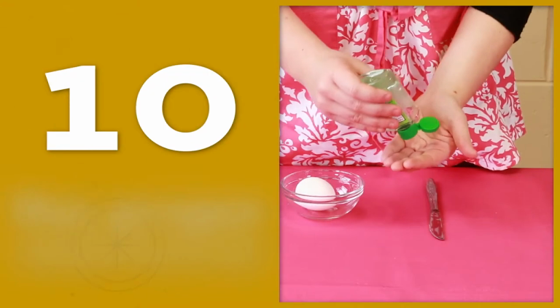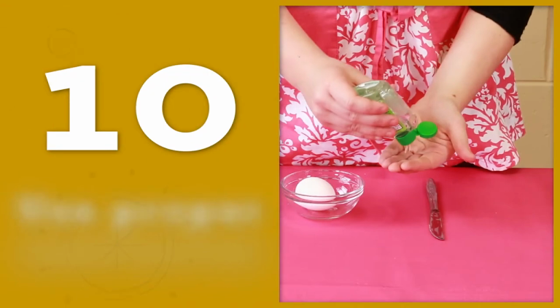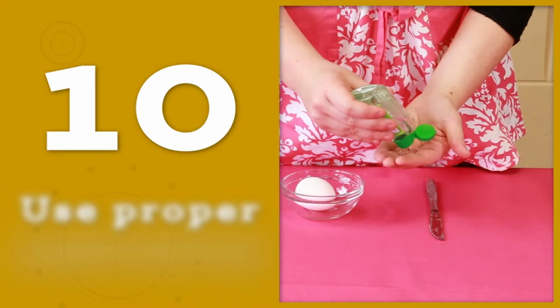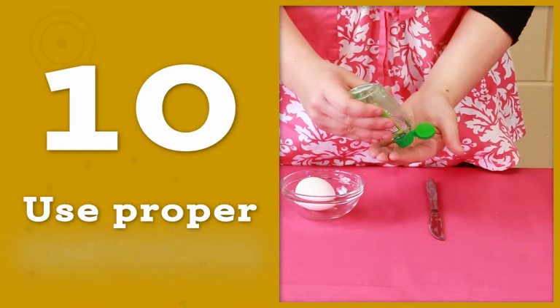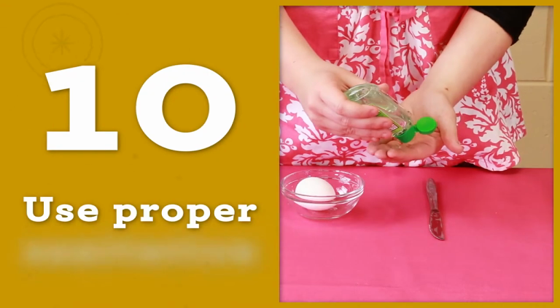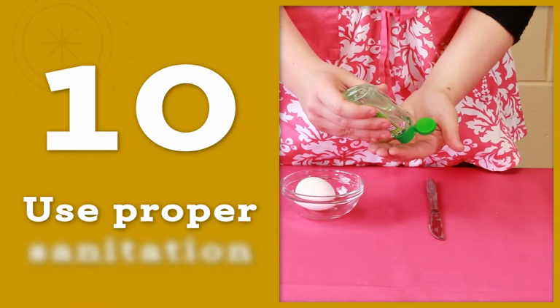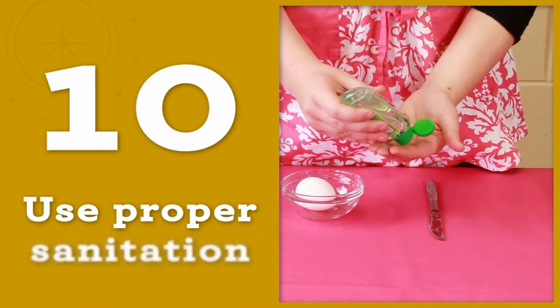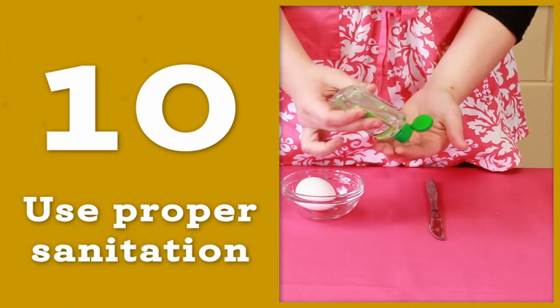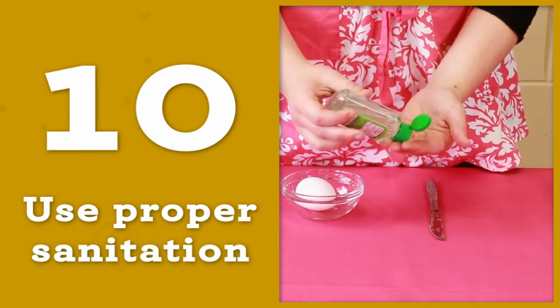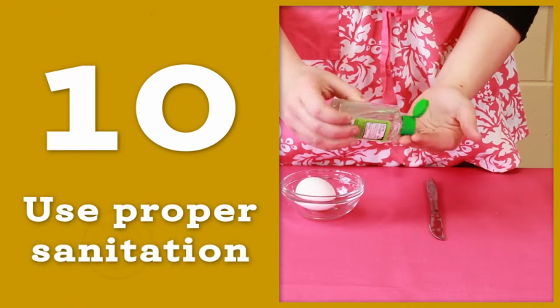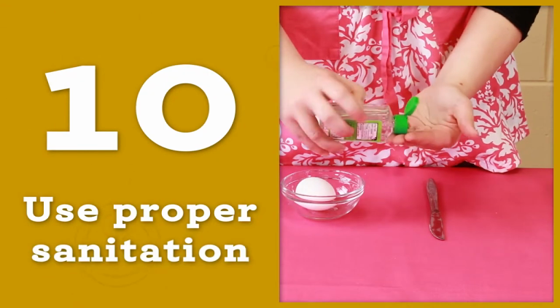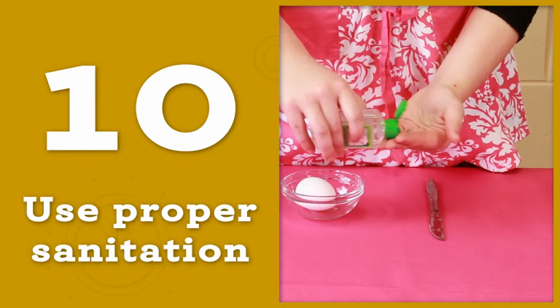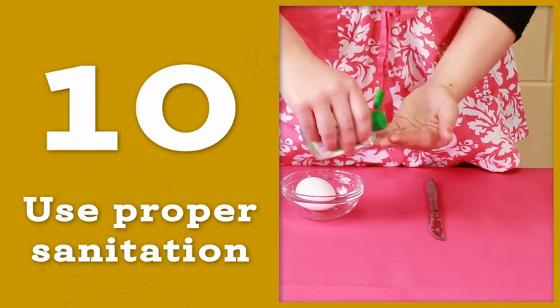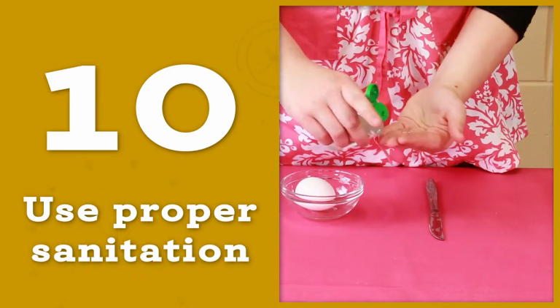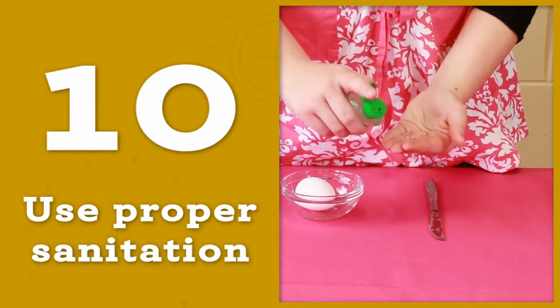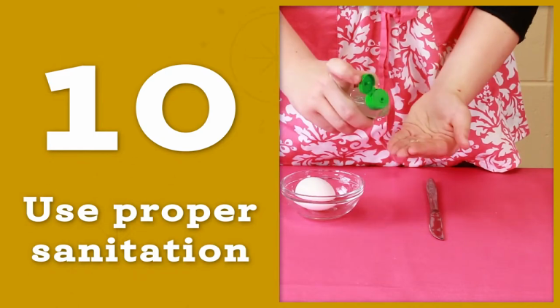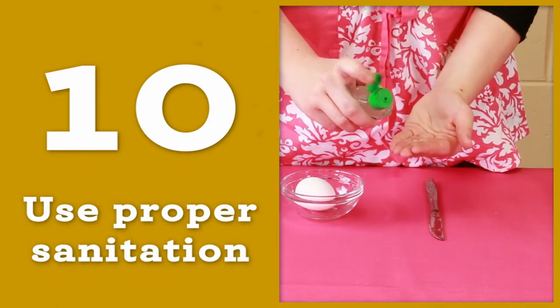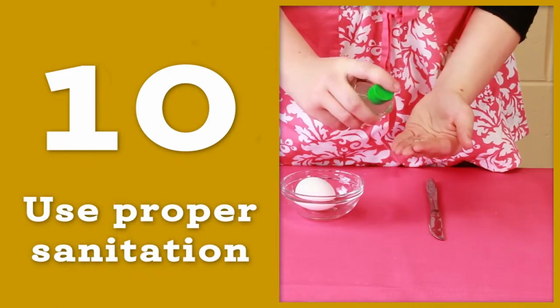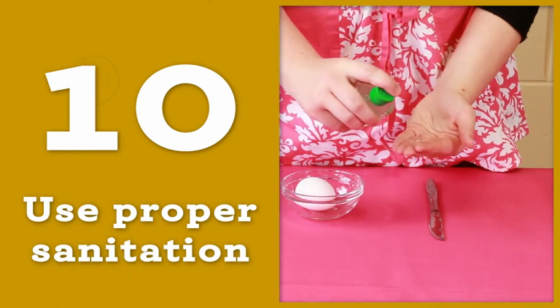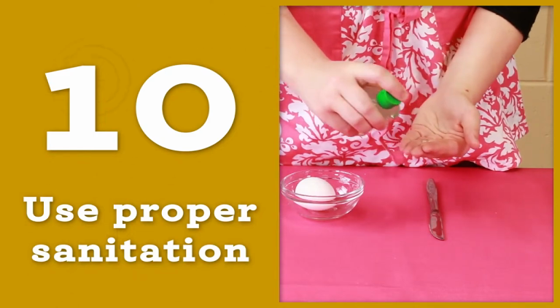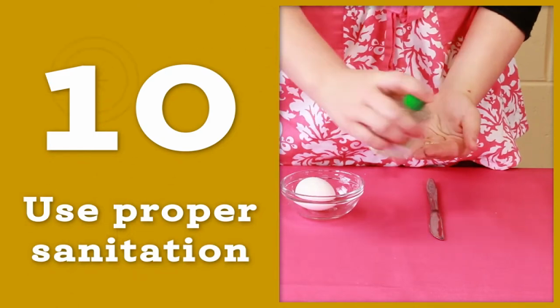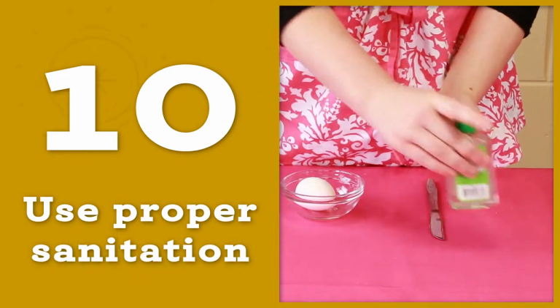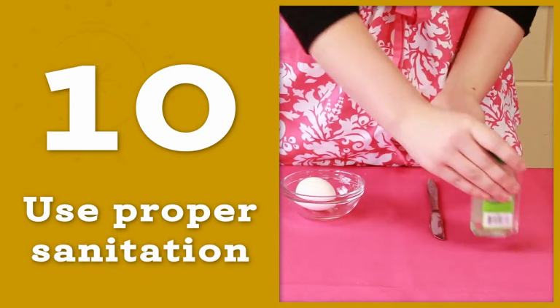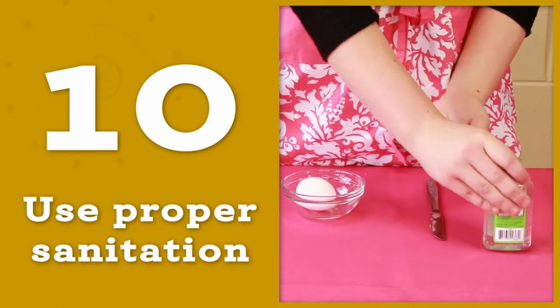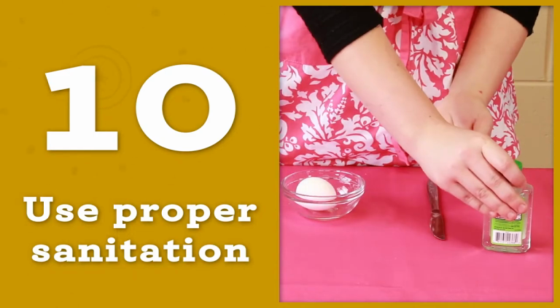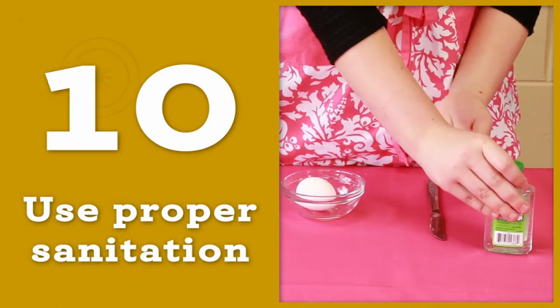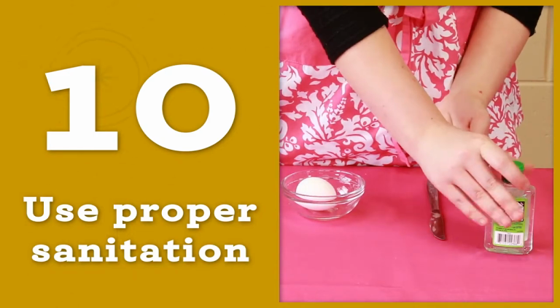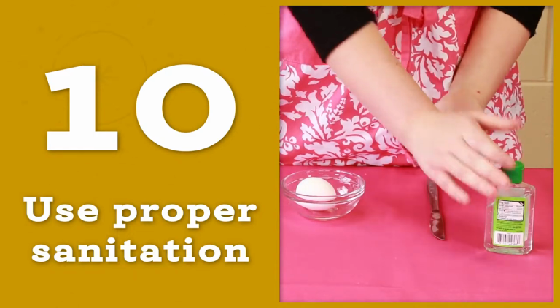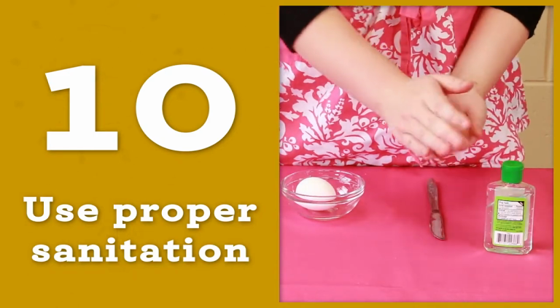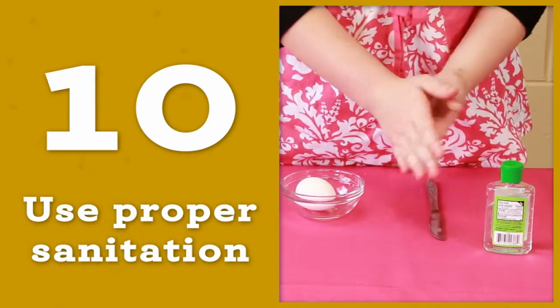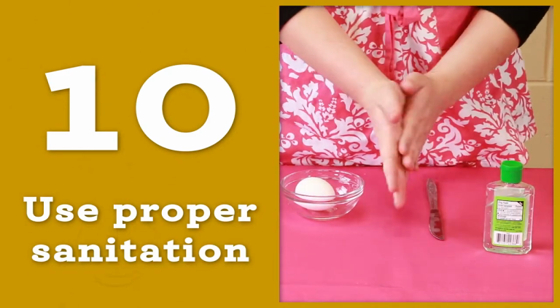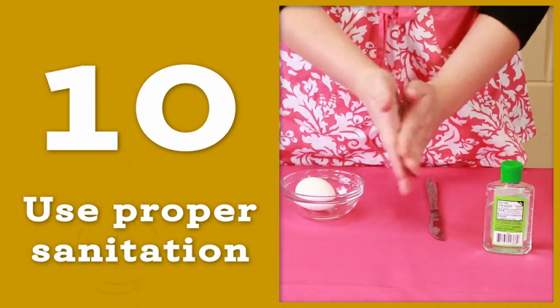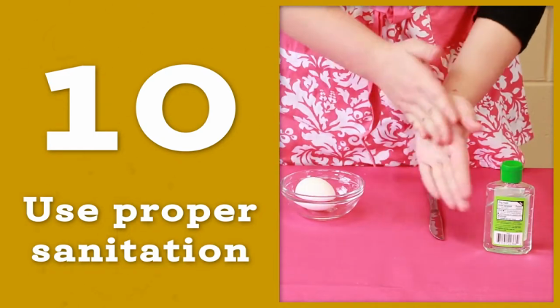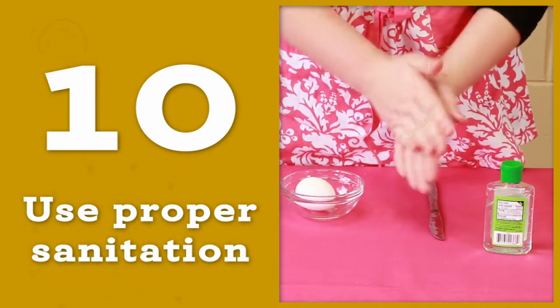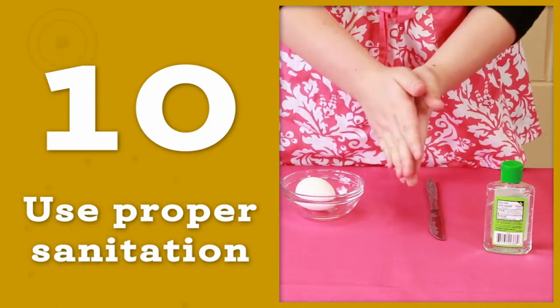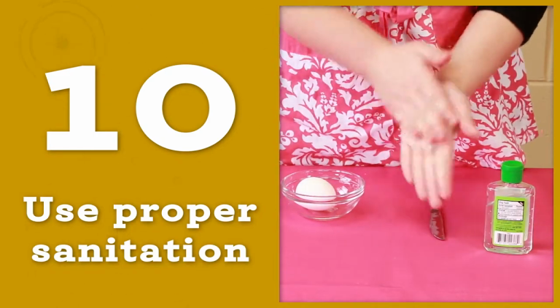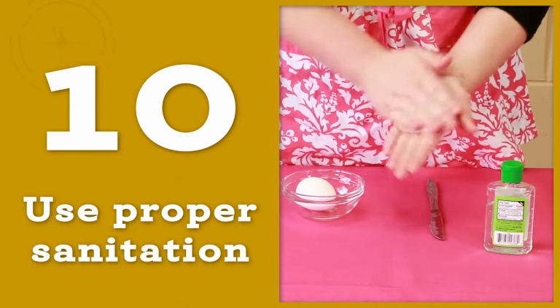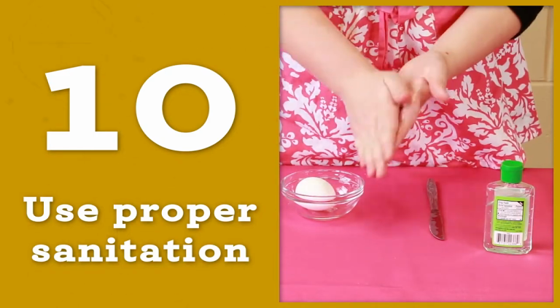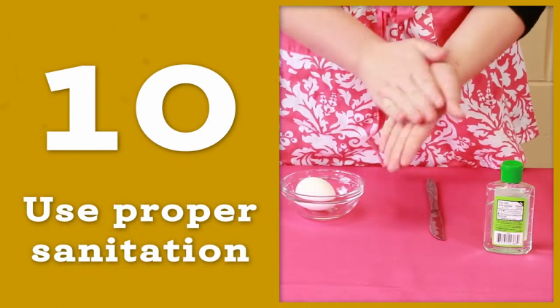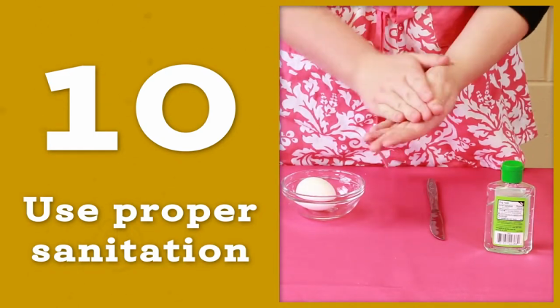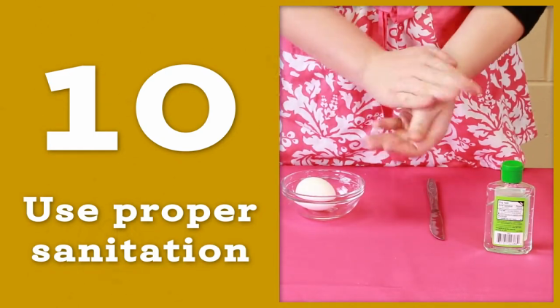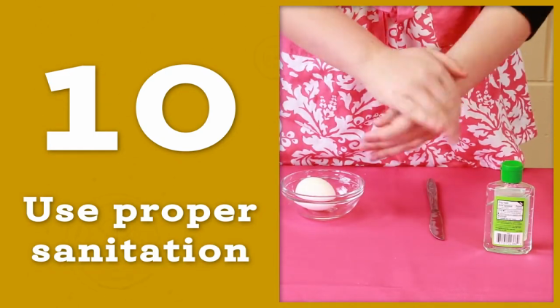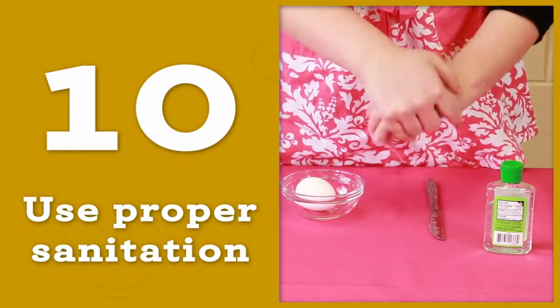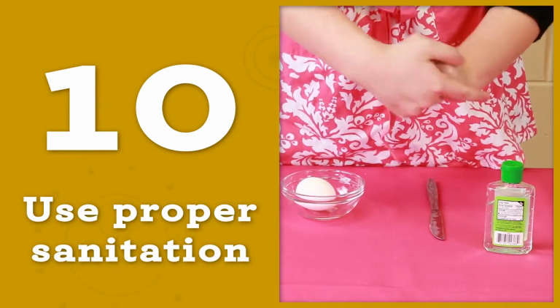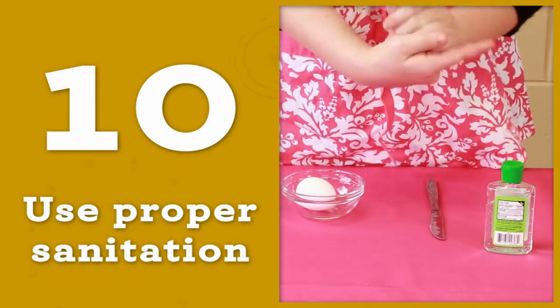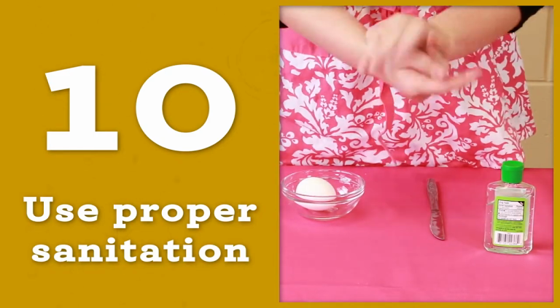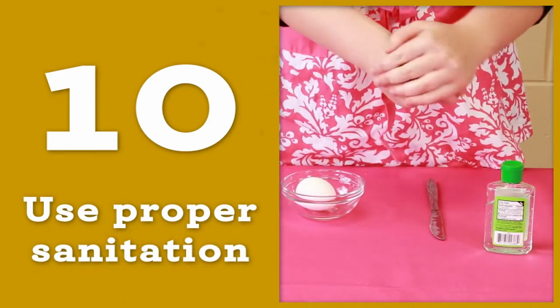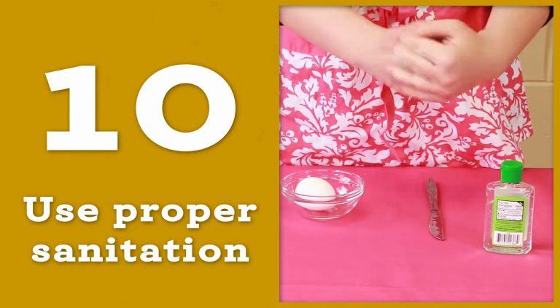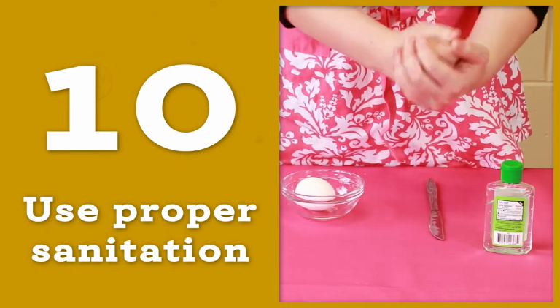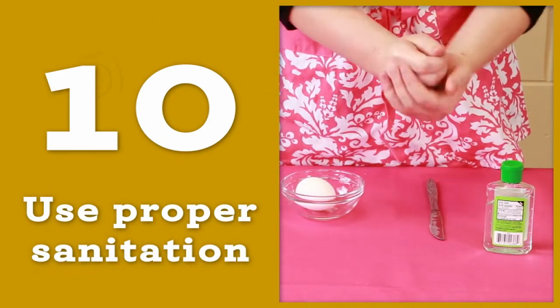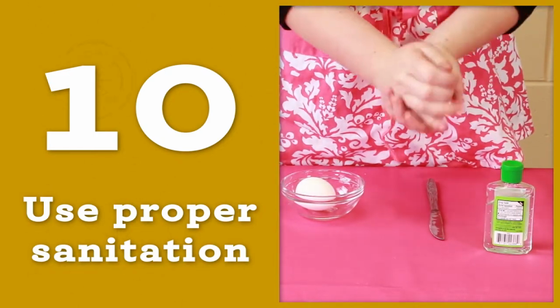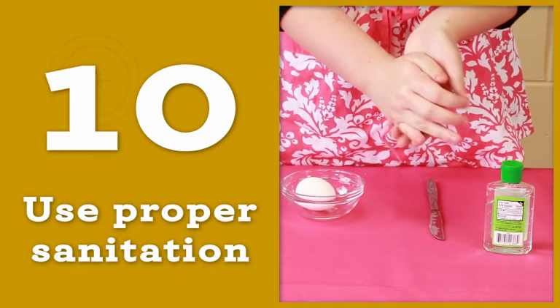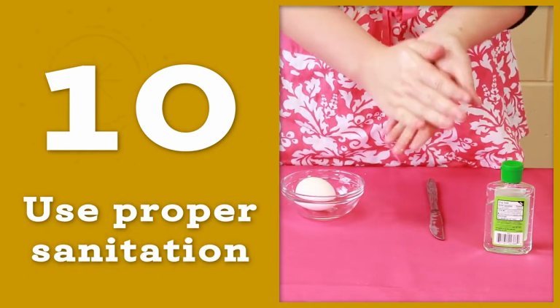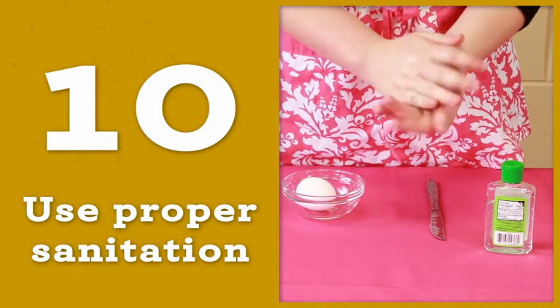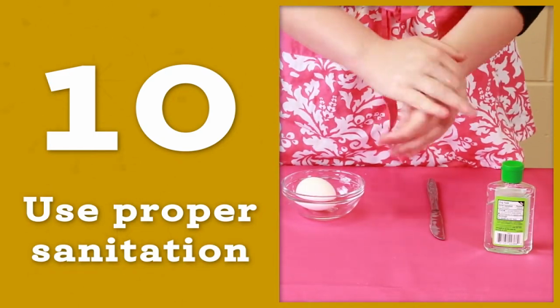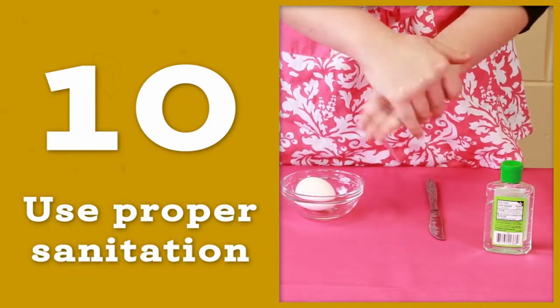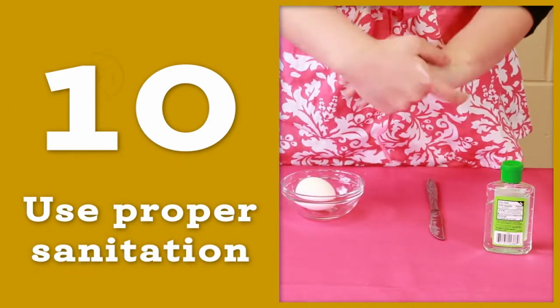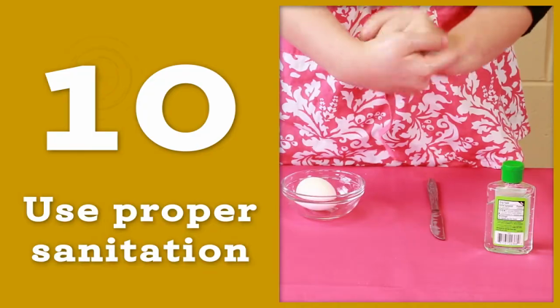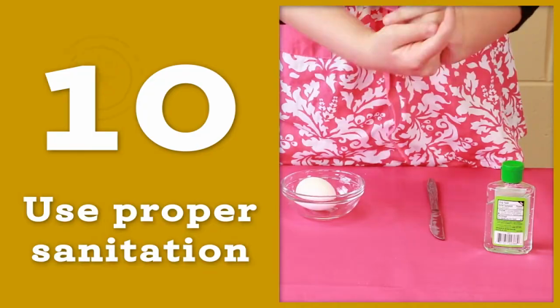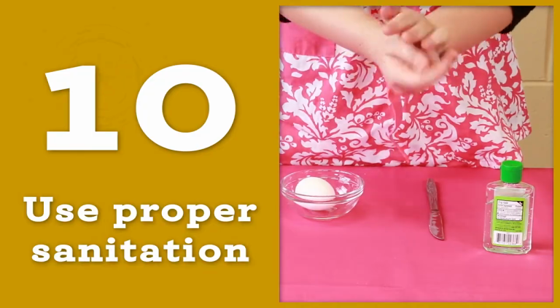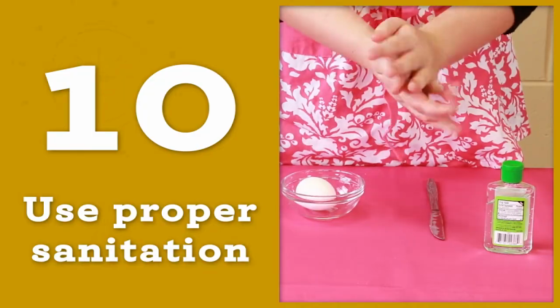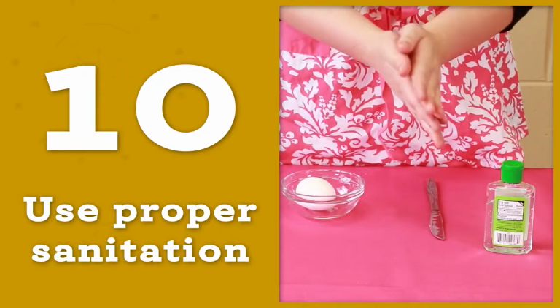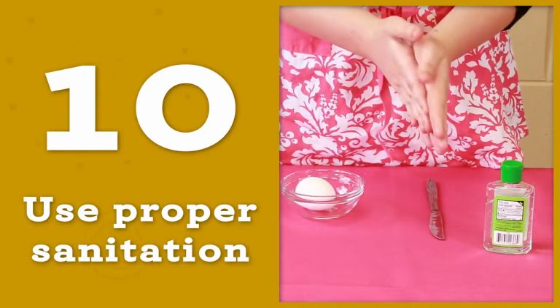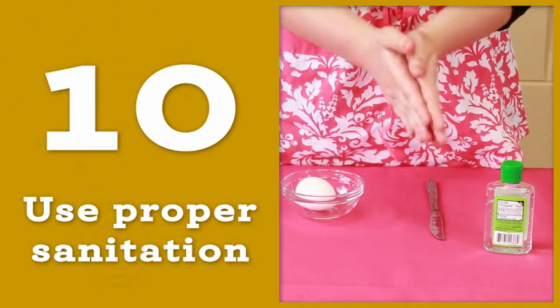Use proper sanitation techniques. Do not use your hands for mixing, and avoid wiping your hands on your apron or pants.